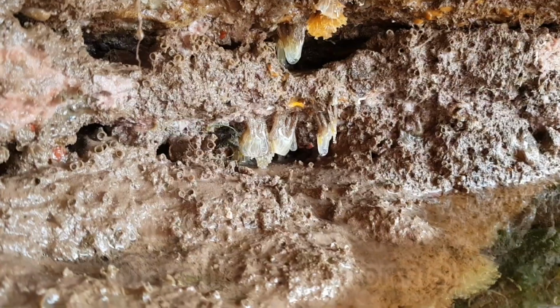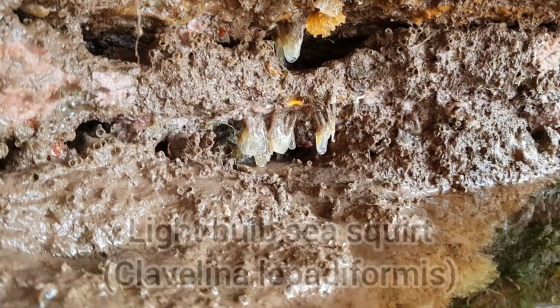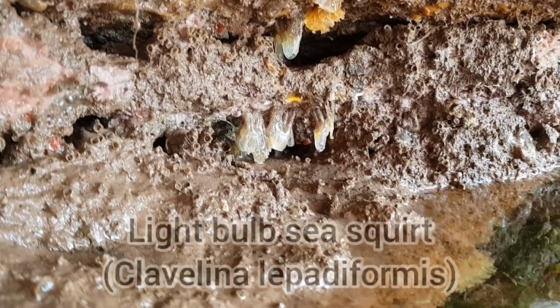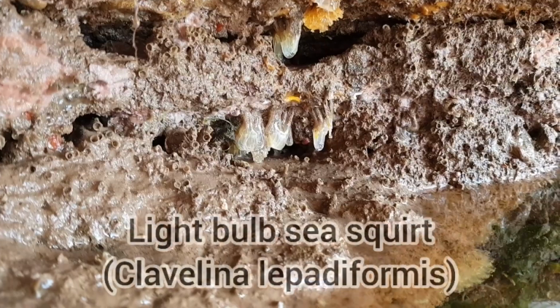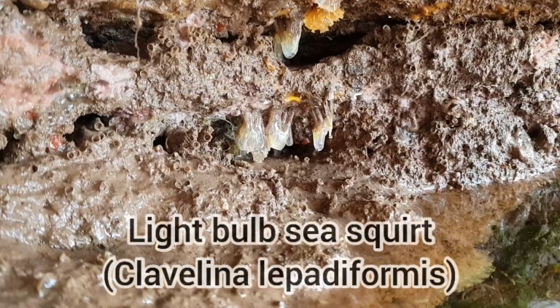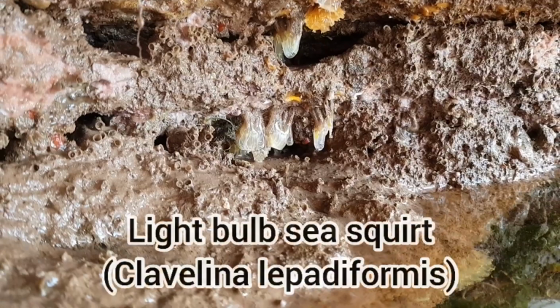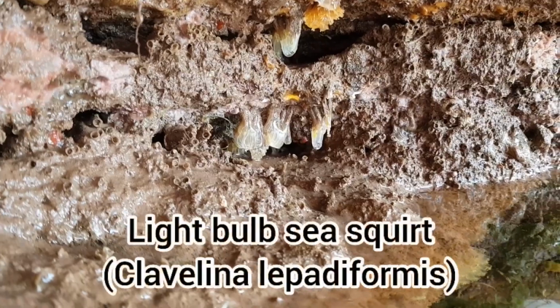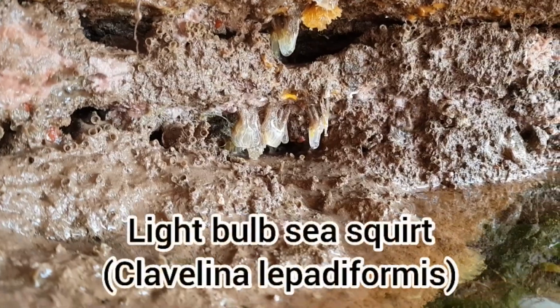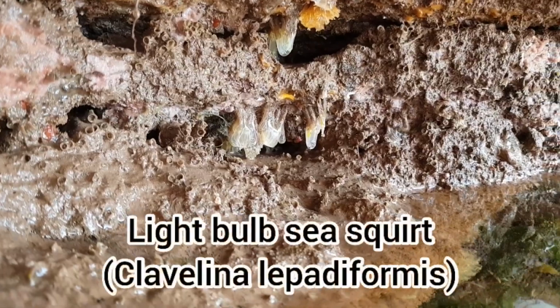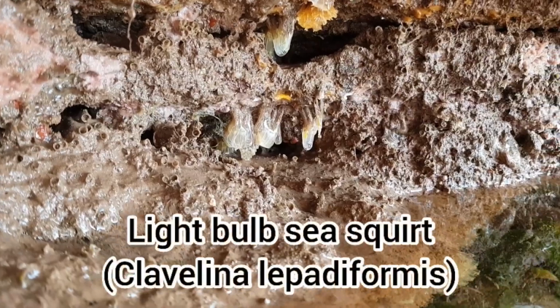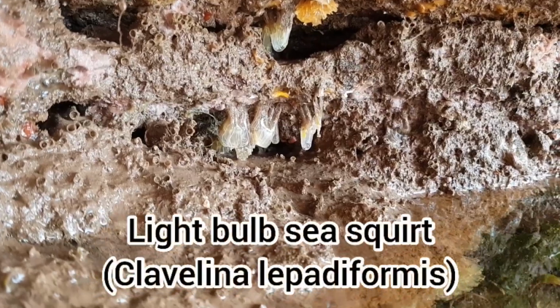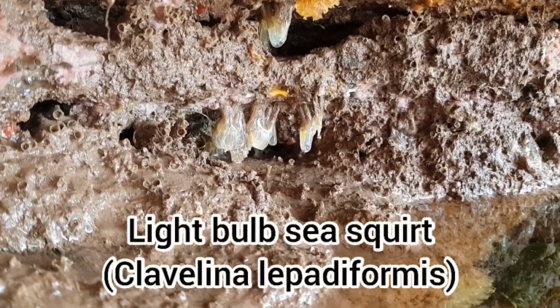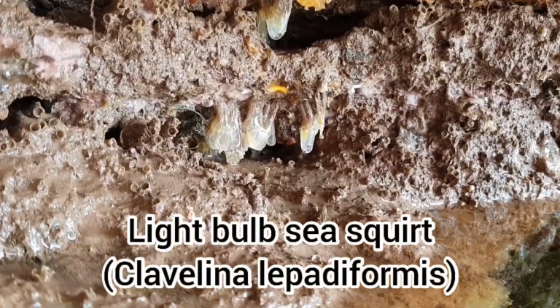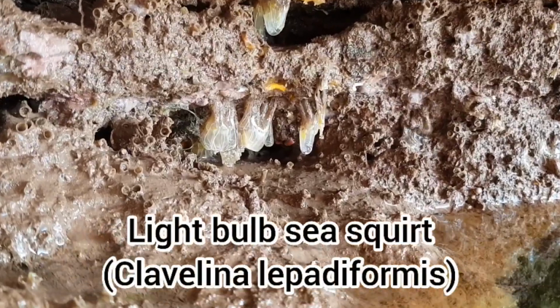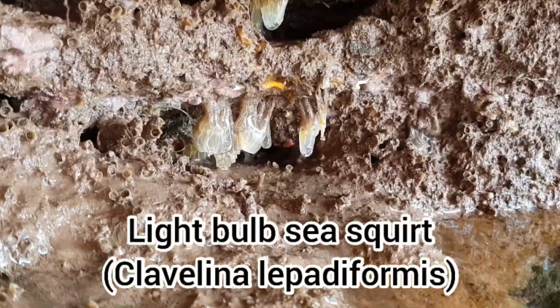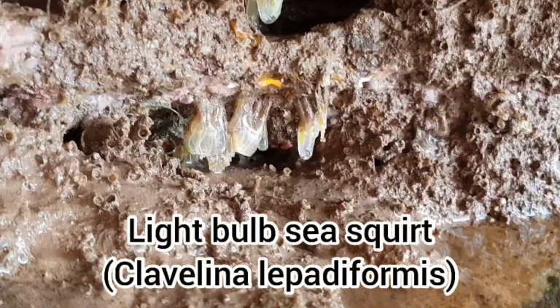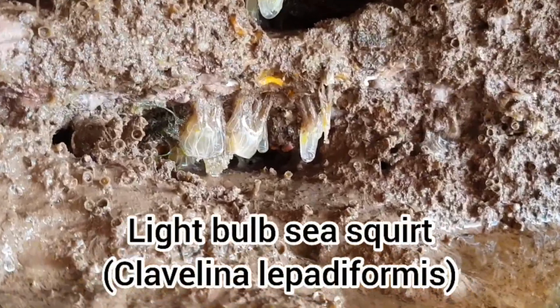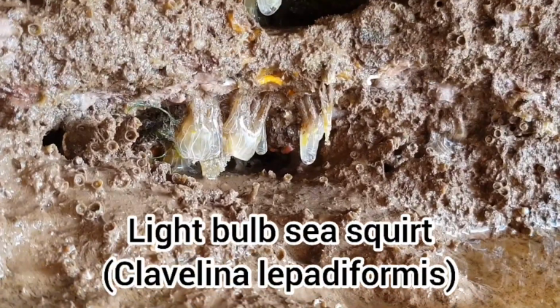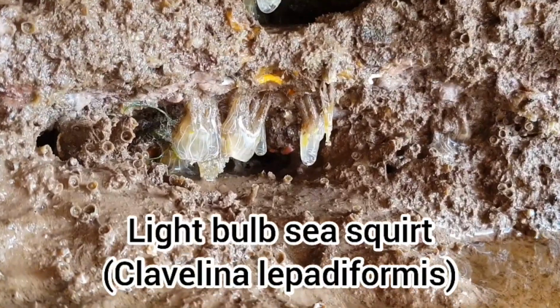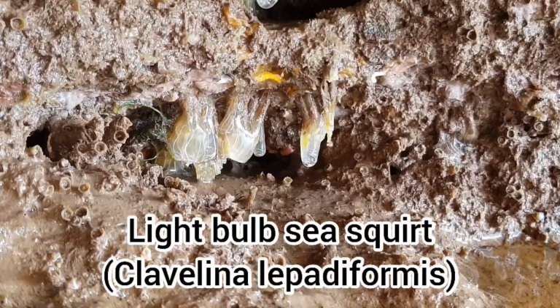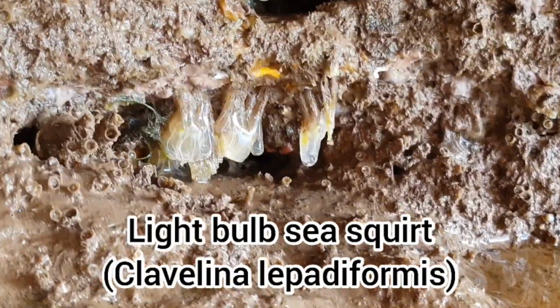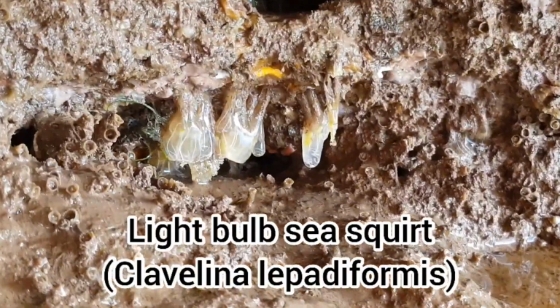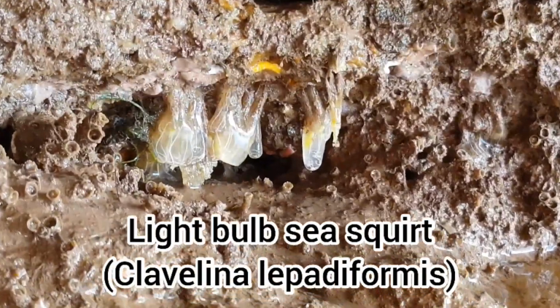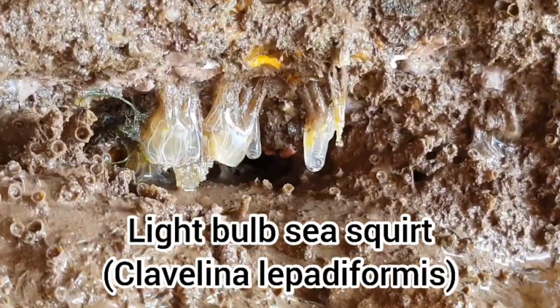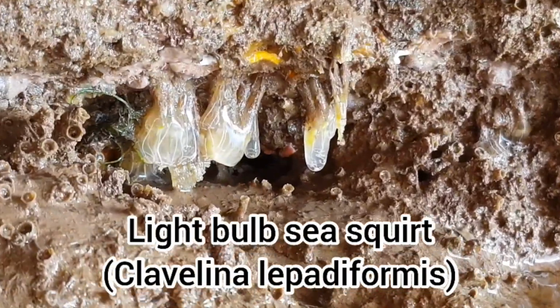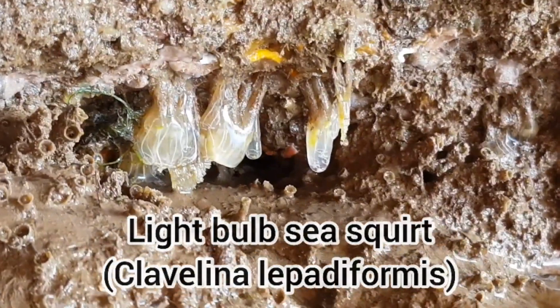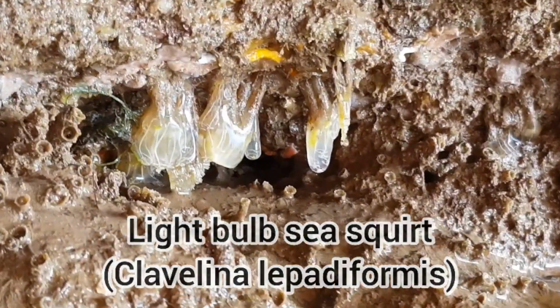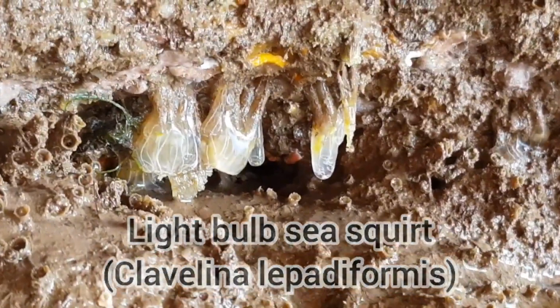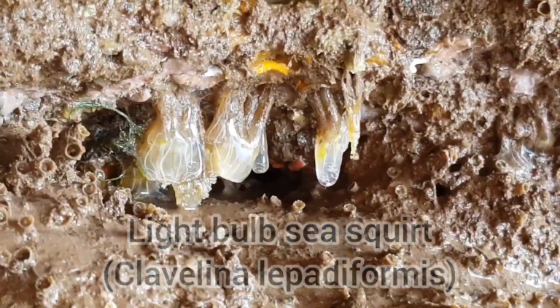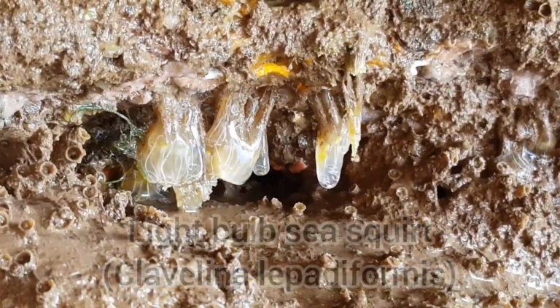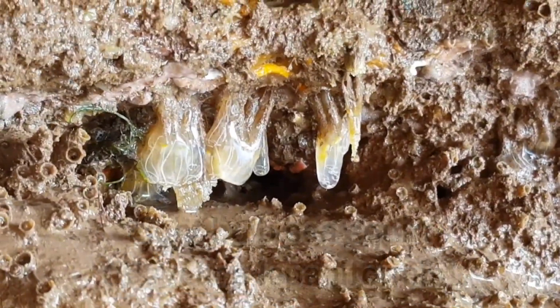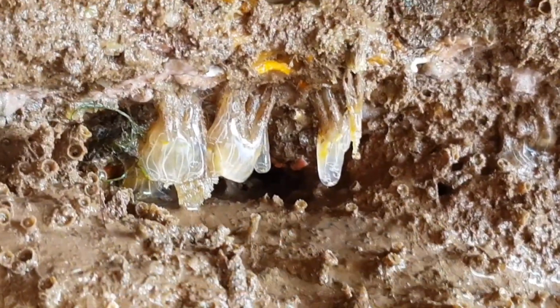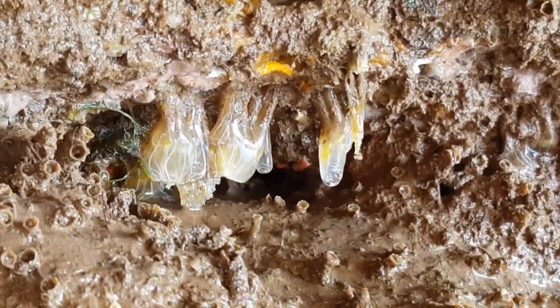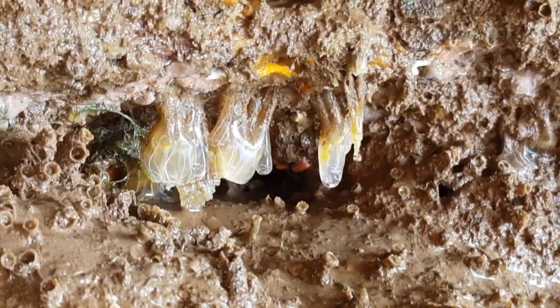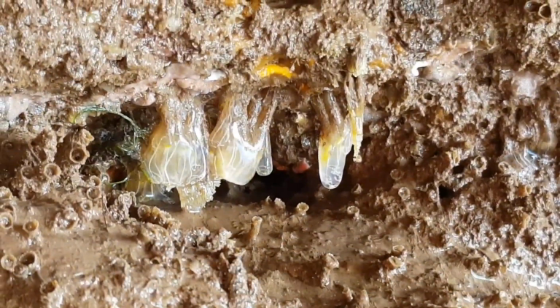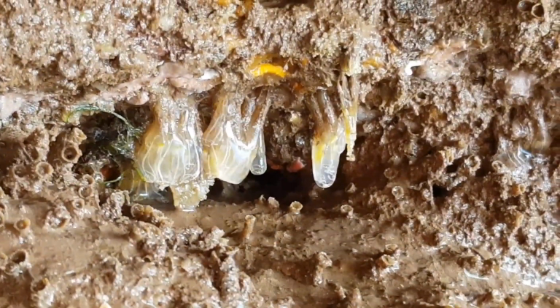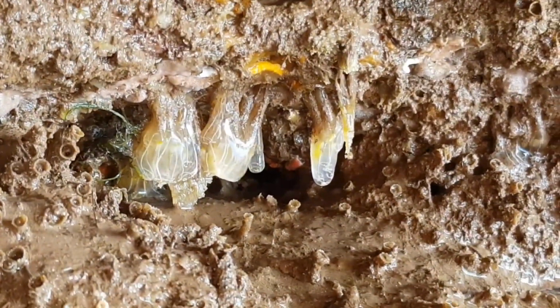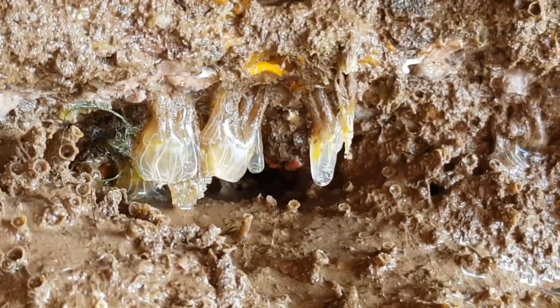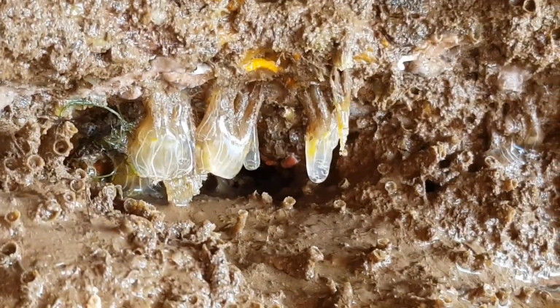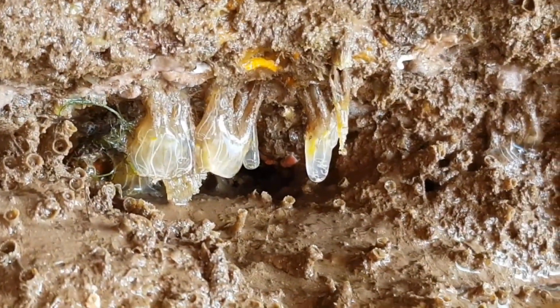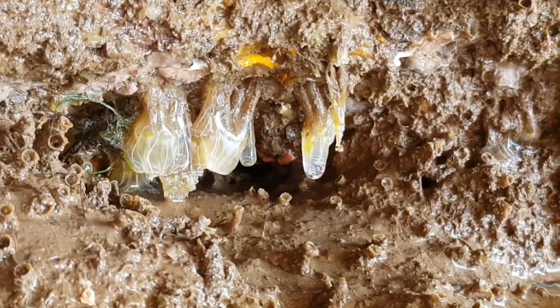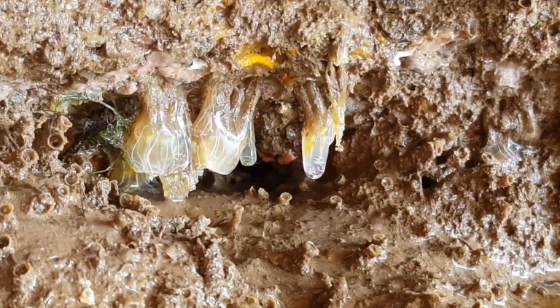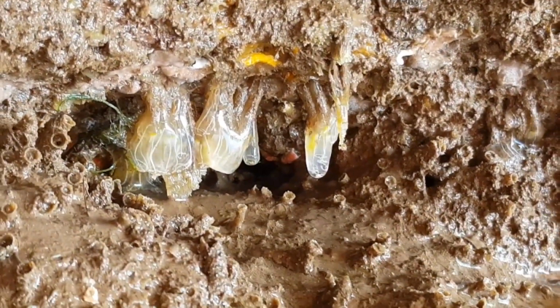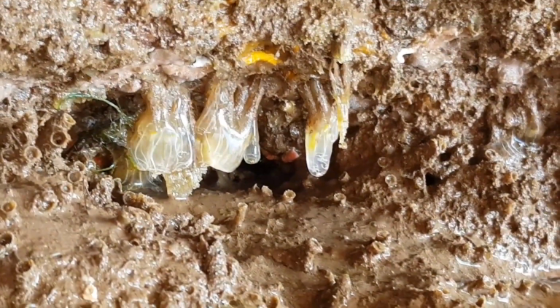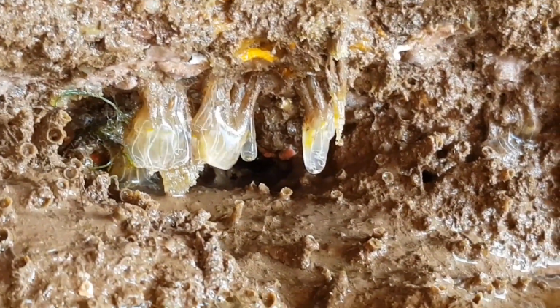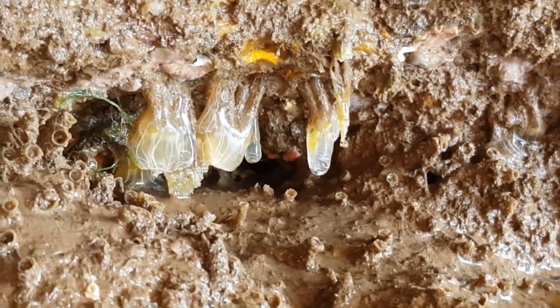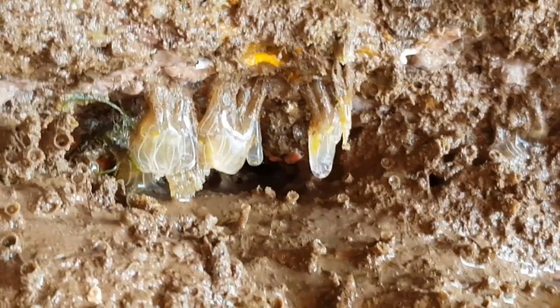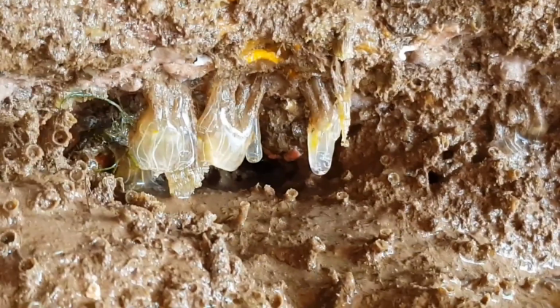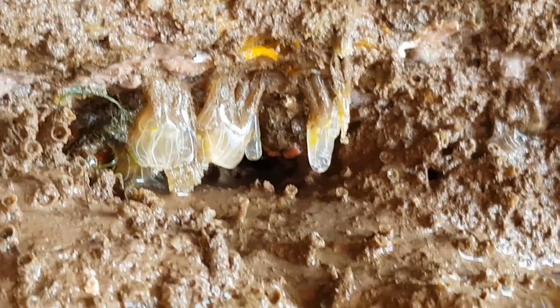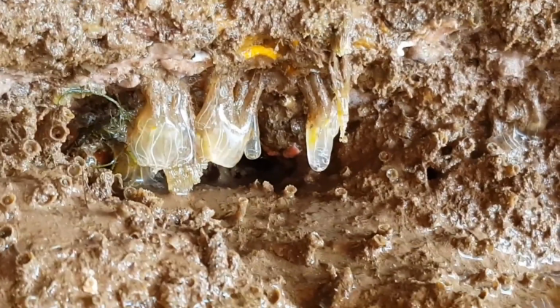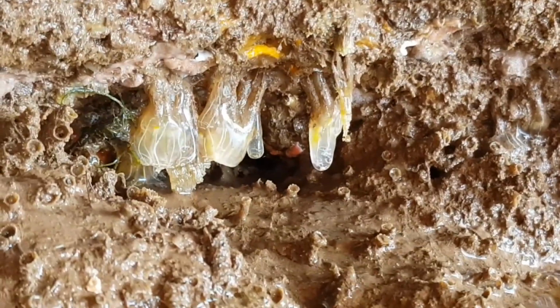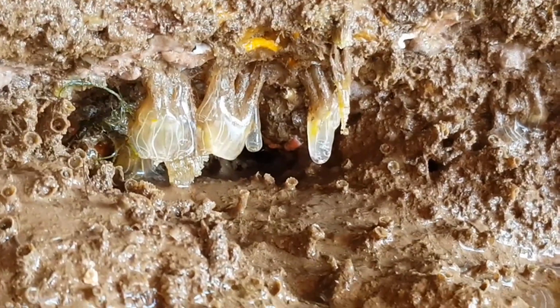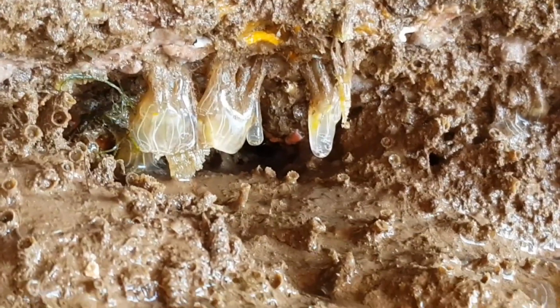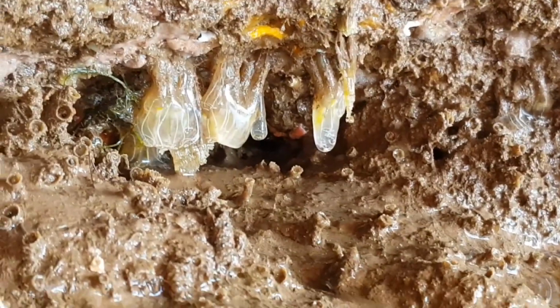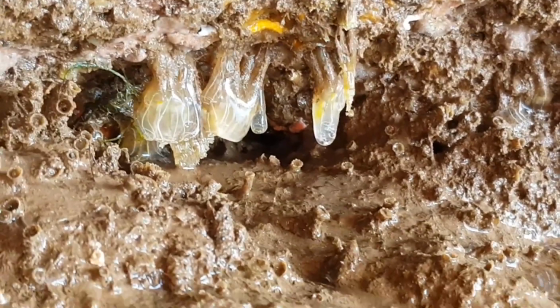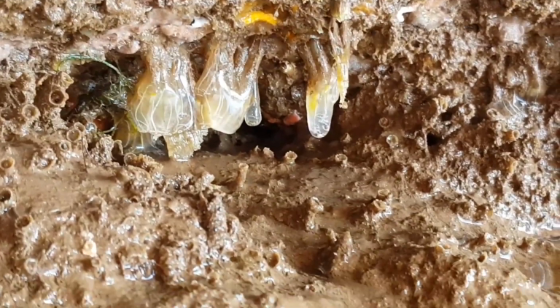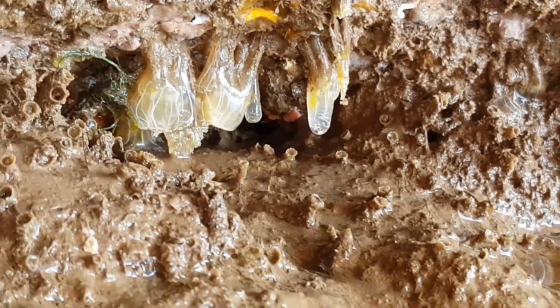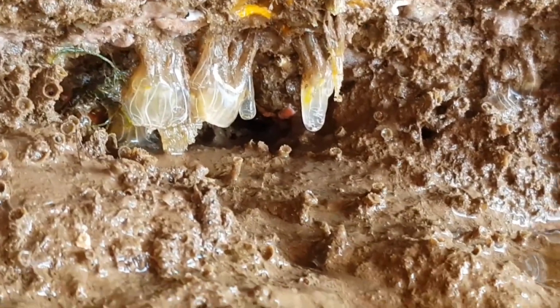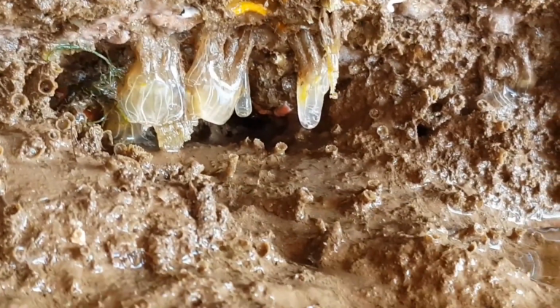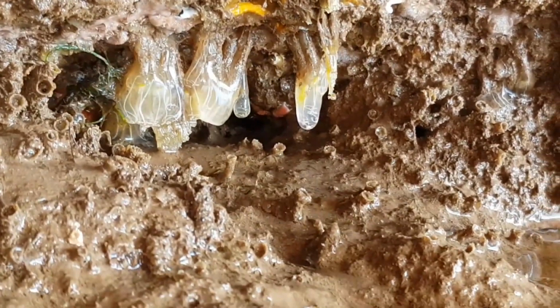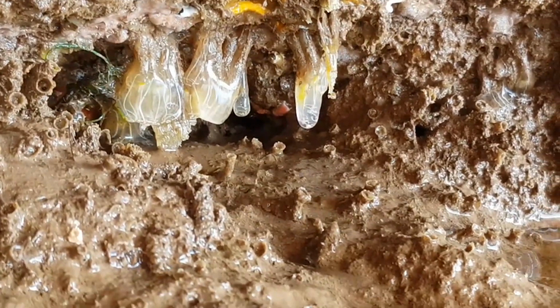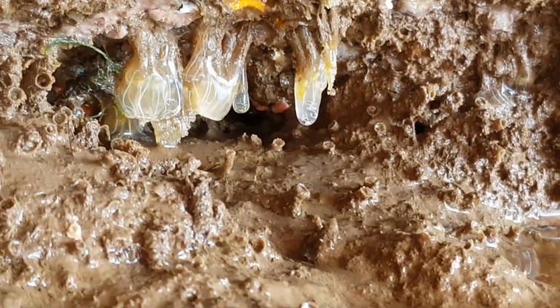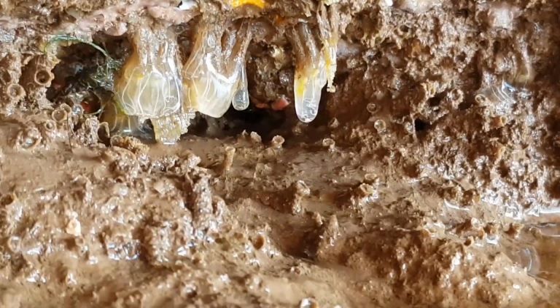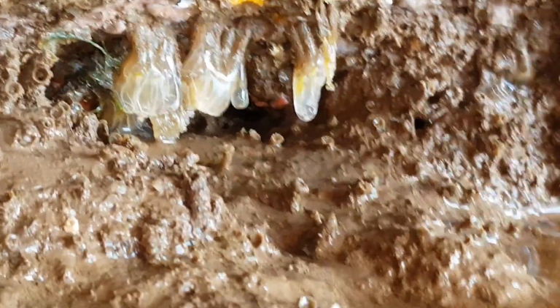This was also my first time finding these light bulb sea squirts. I was quite intrigued by them at first as I had no idea what they were at the time.